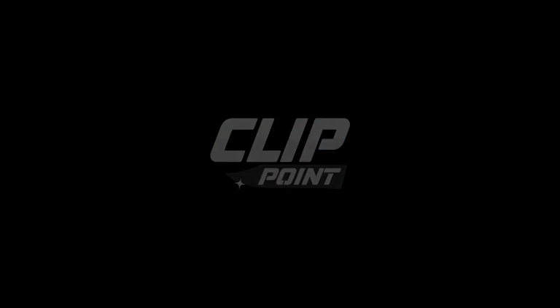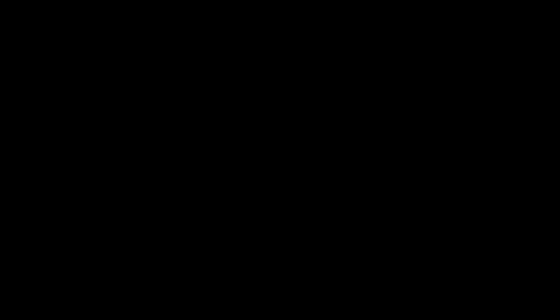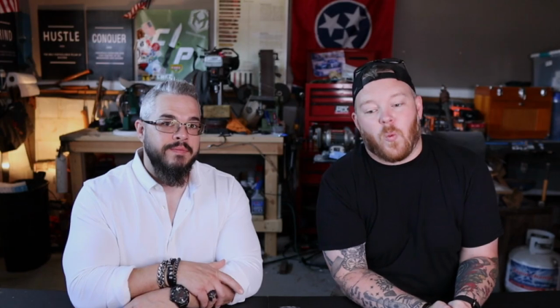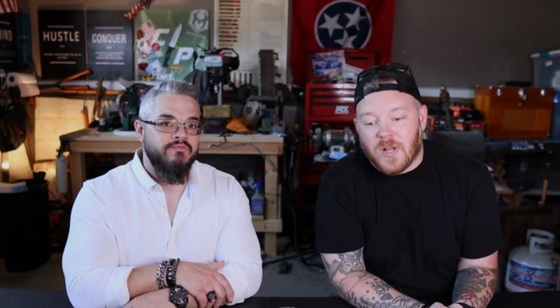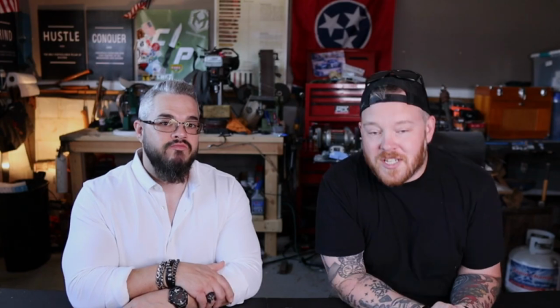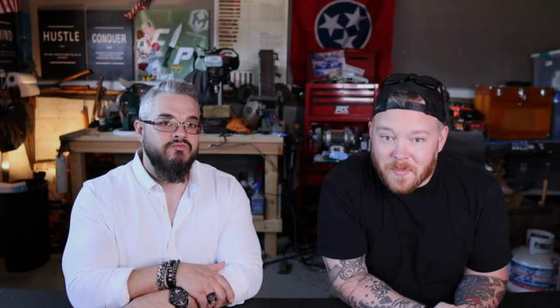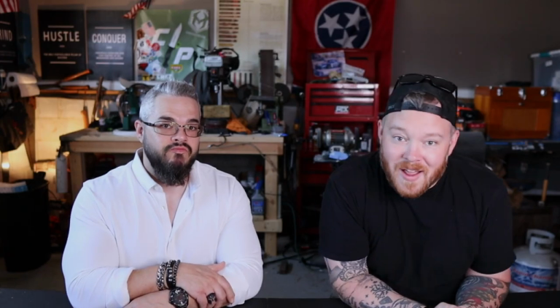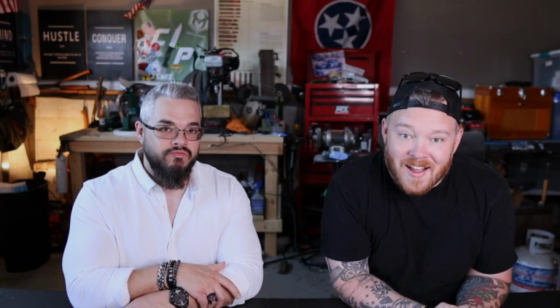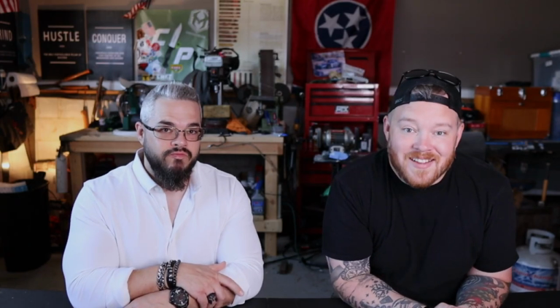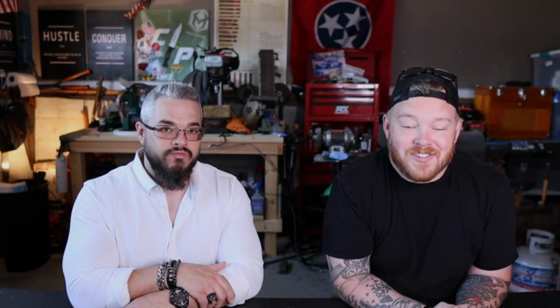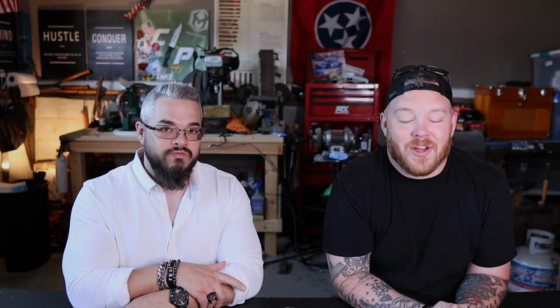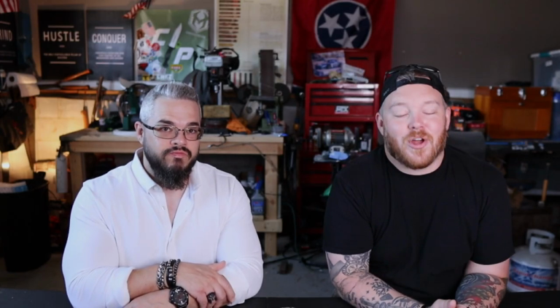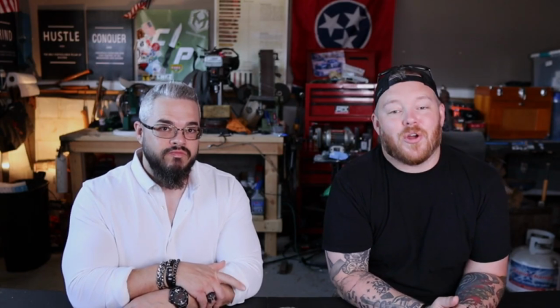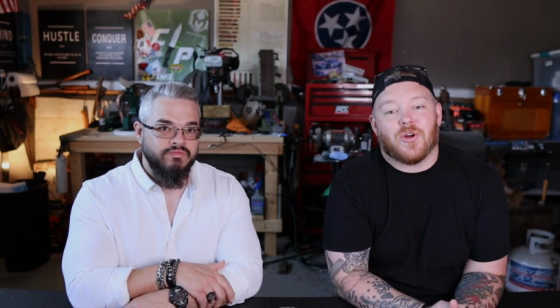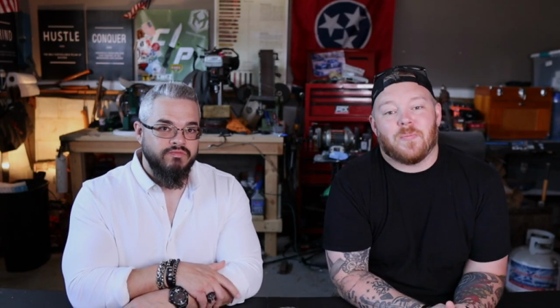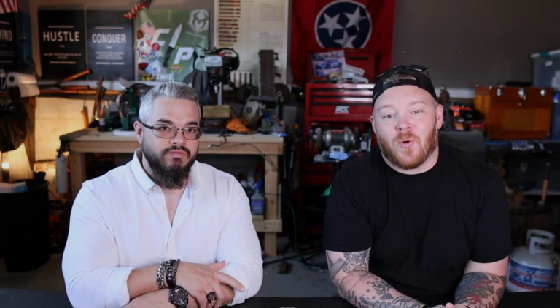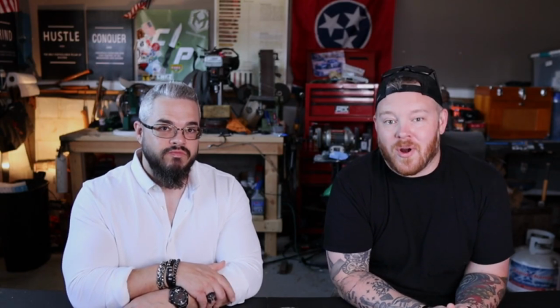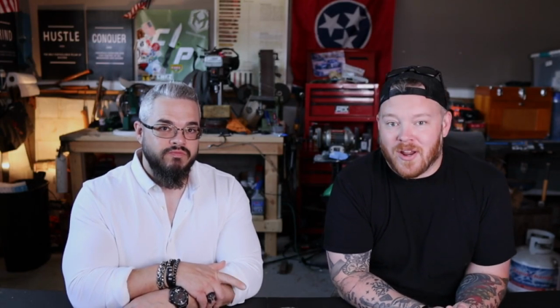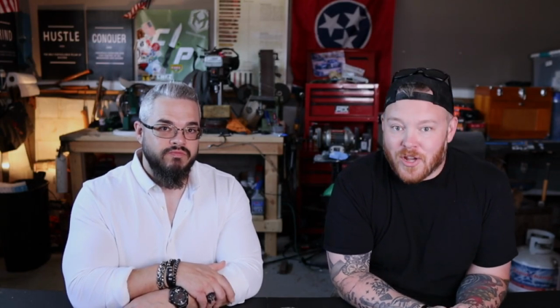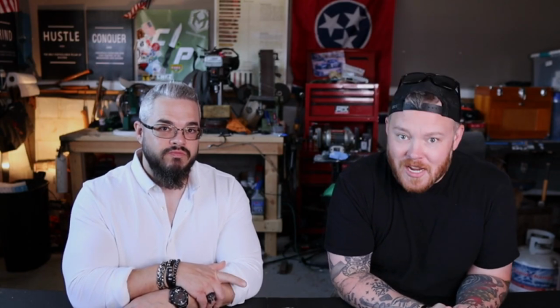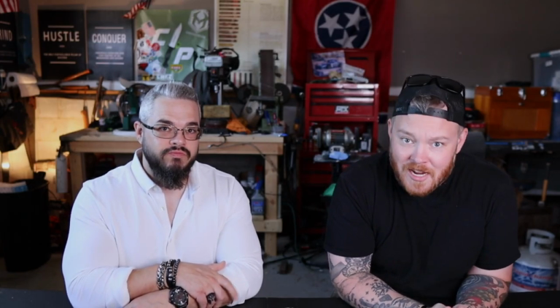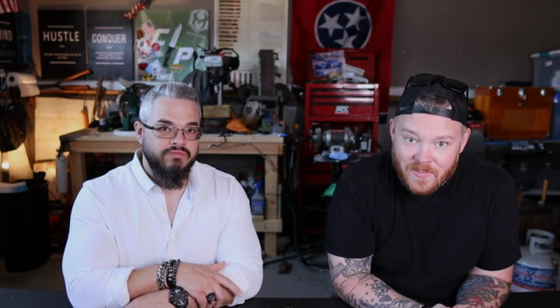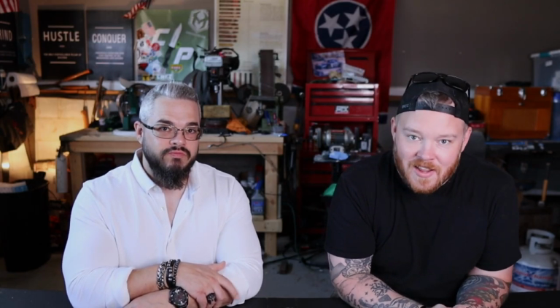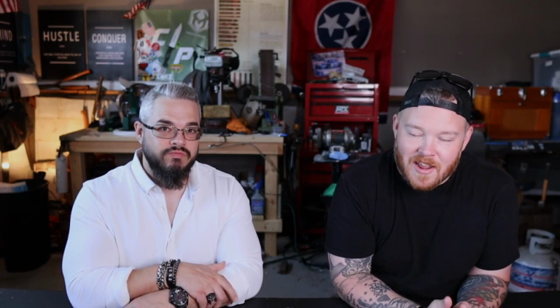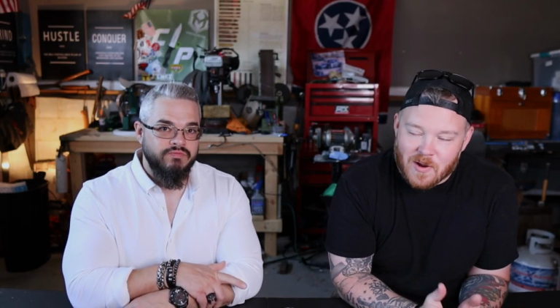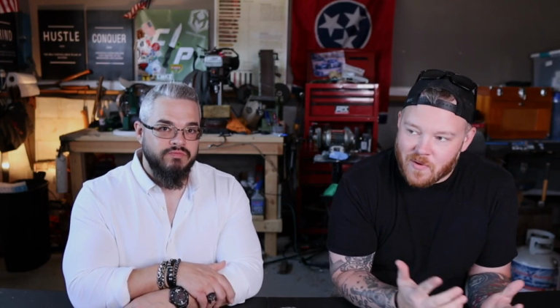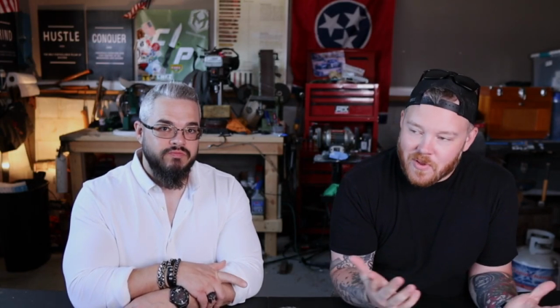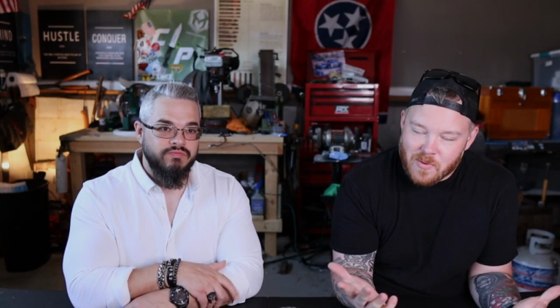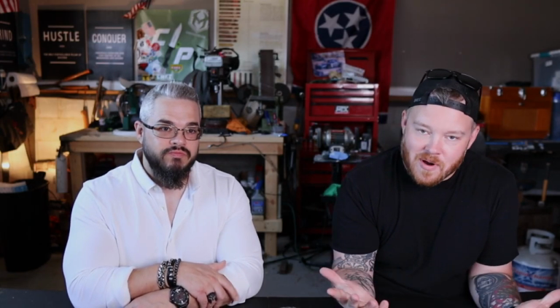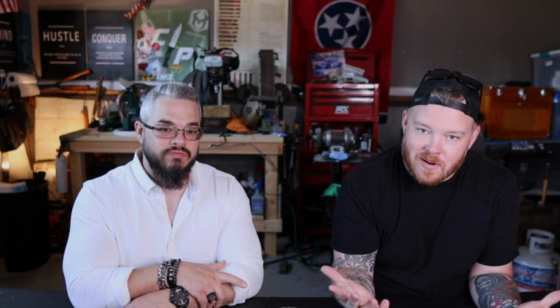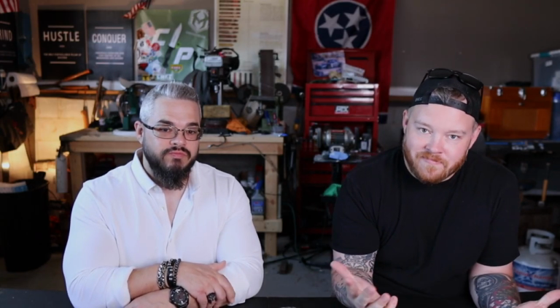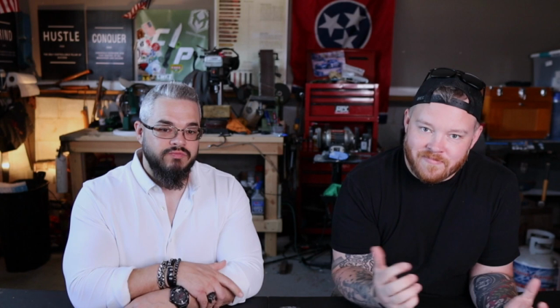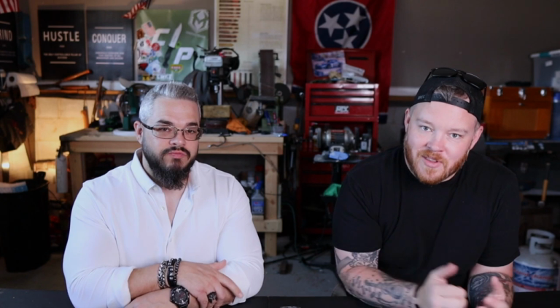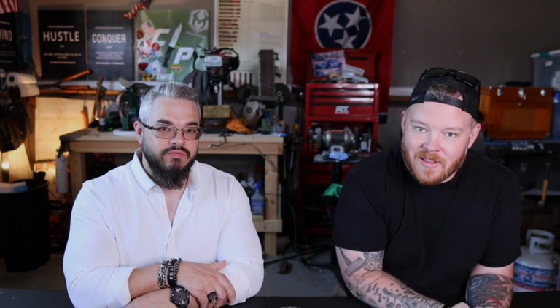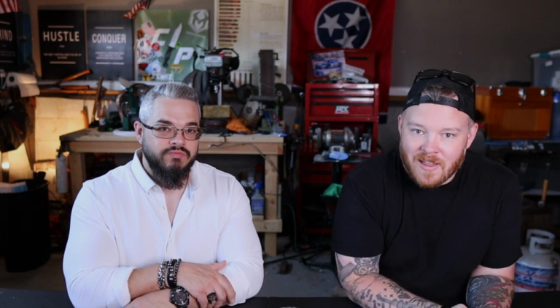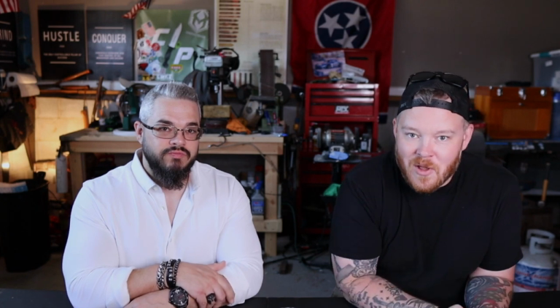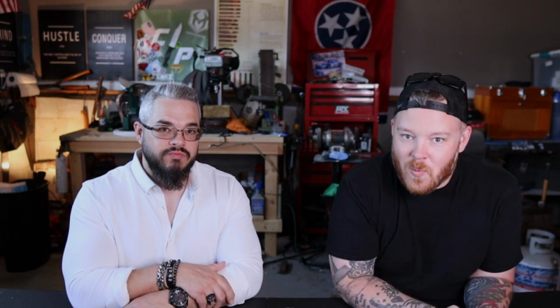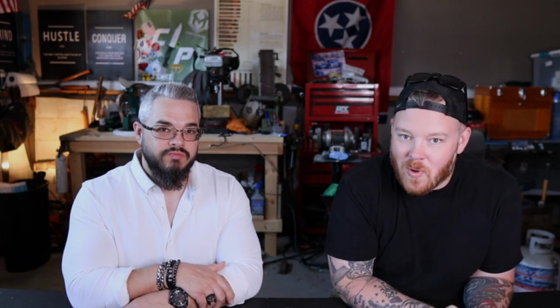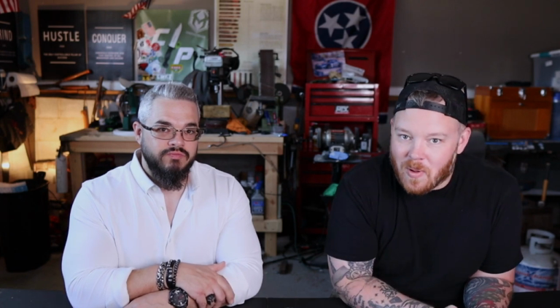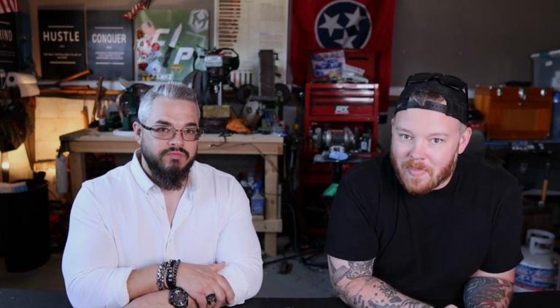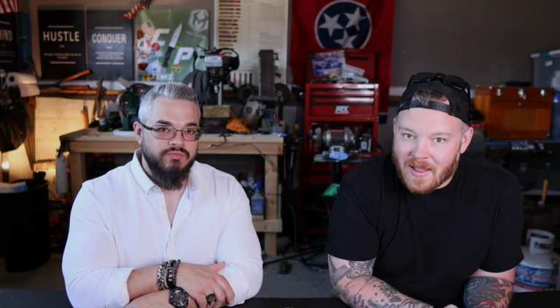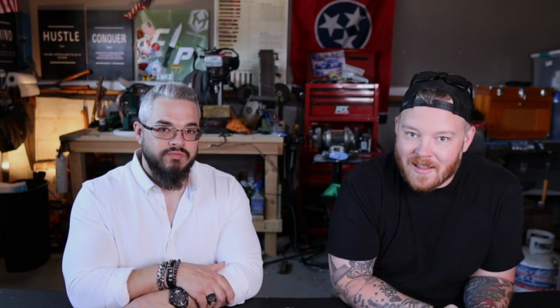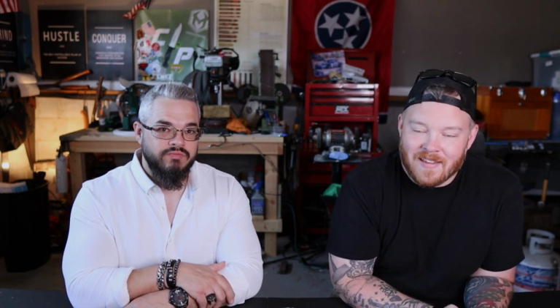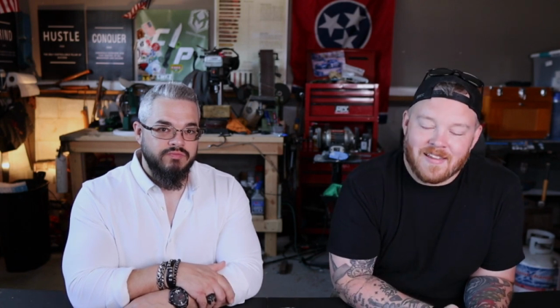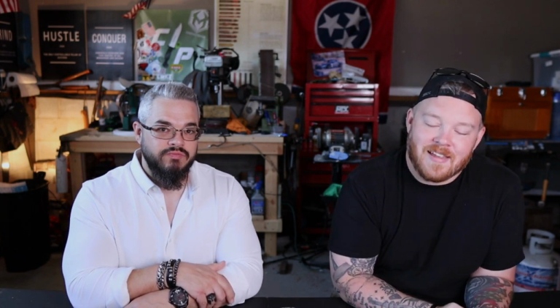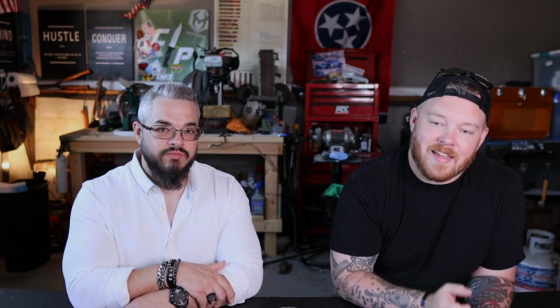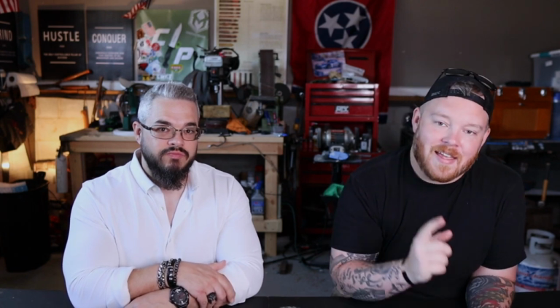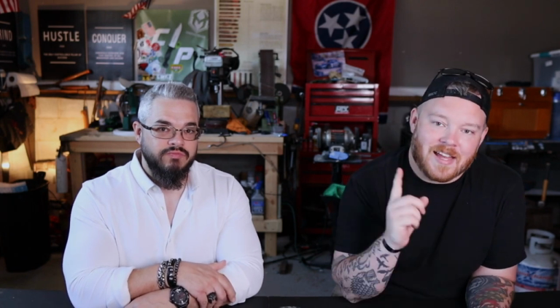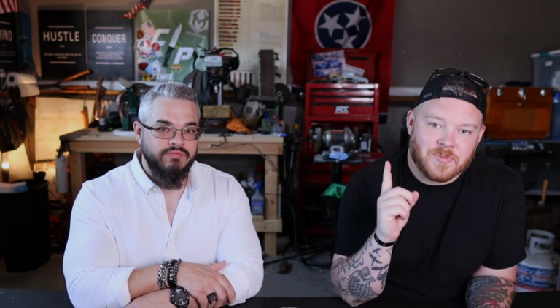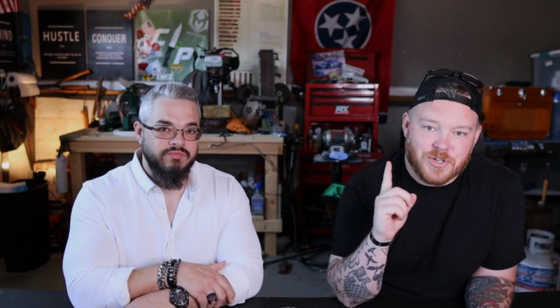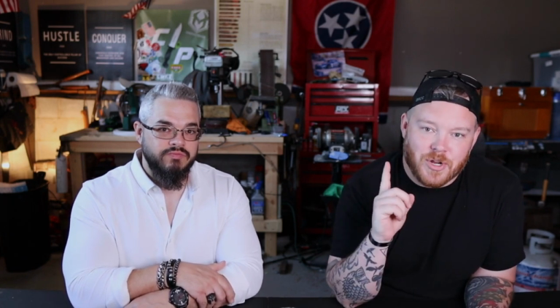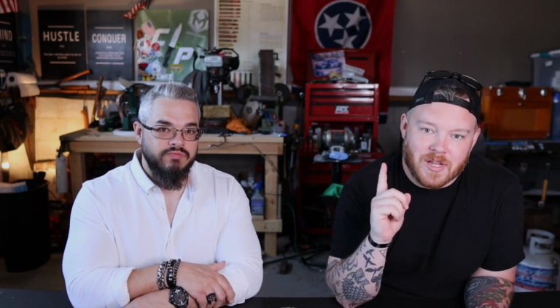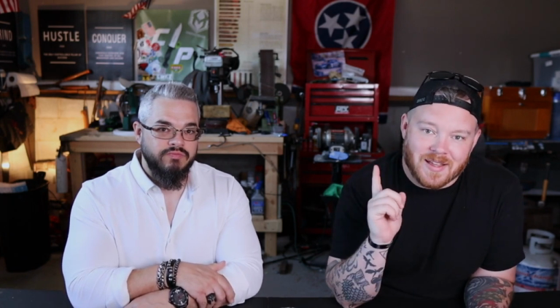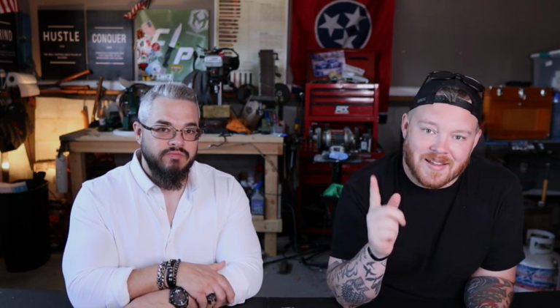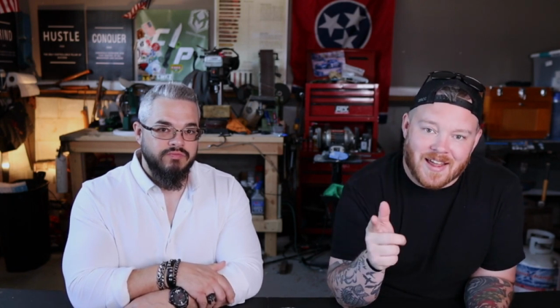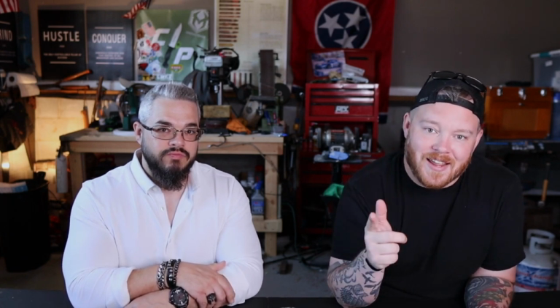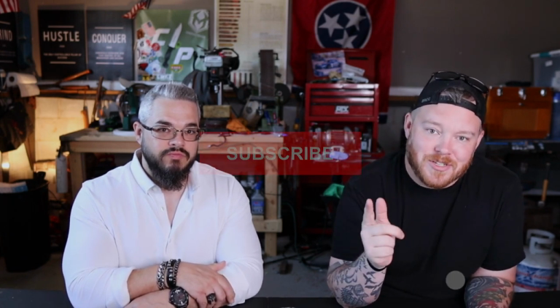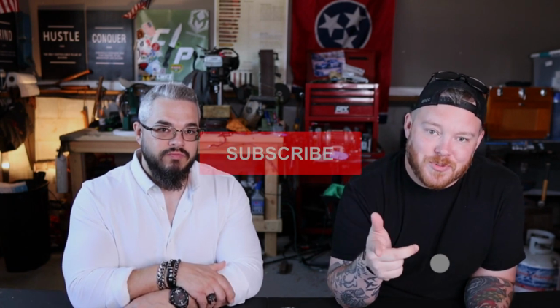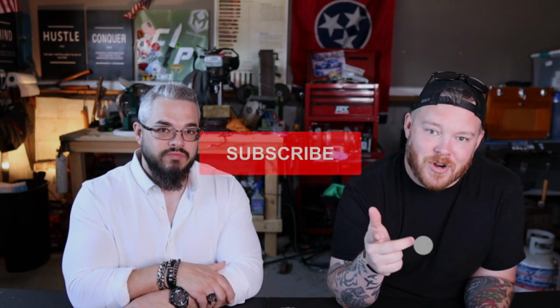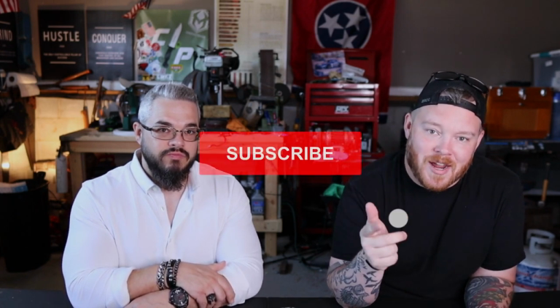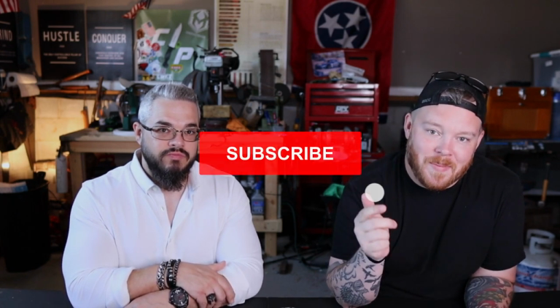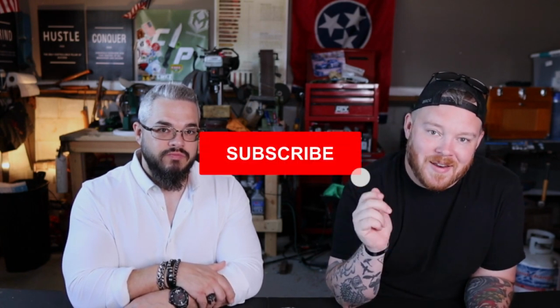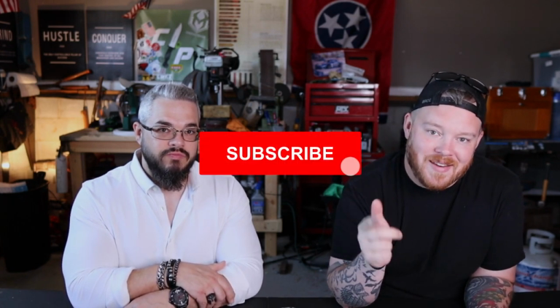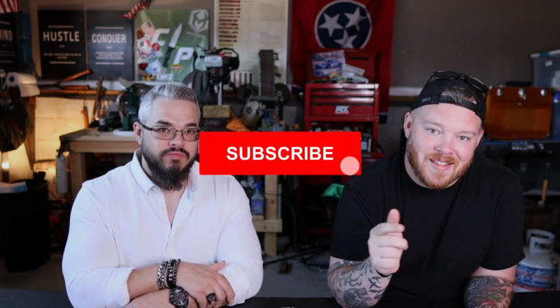What's up guys, good morning, good evening — however you are — welcome back! Make sure you click like, subscribe, ding the bell, and comment down below. Thanks for watching.